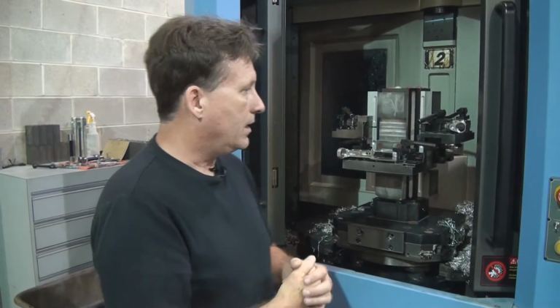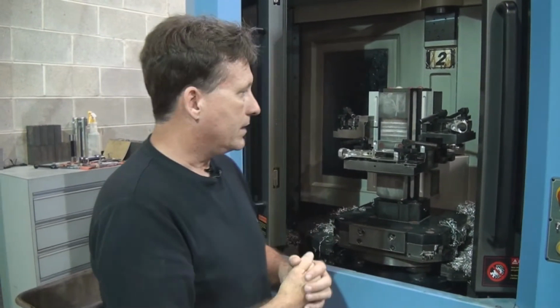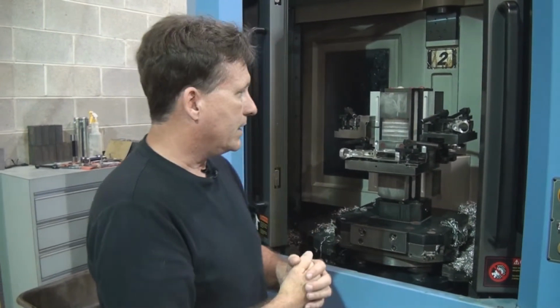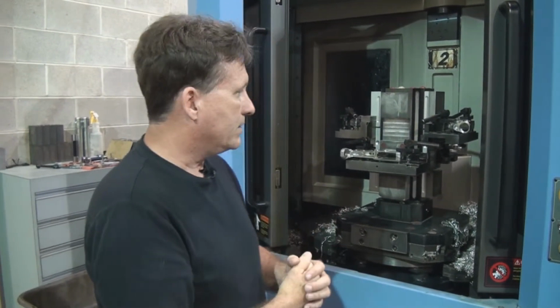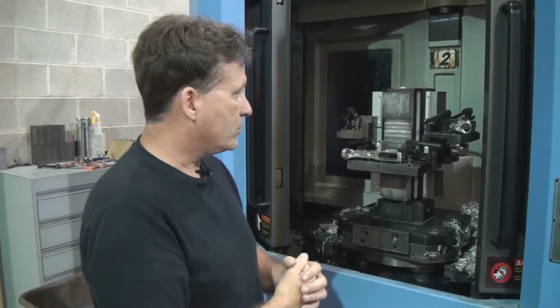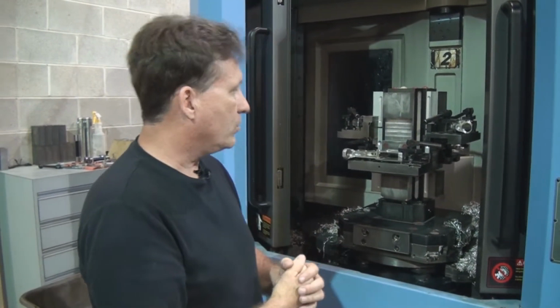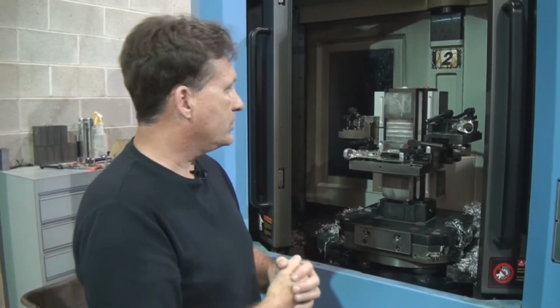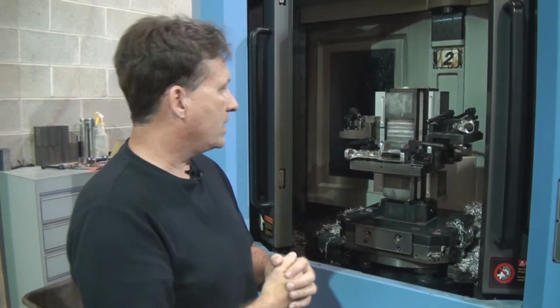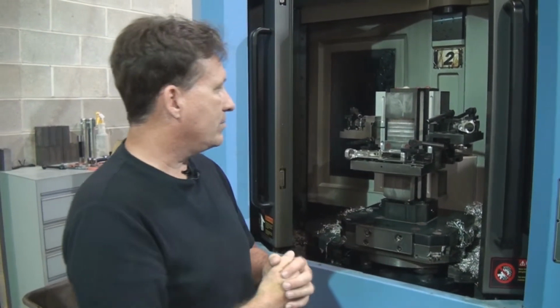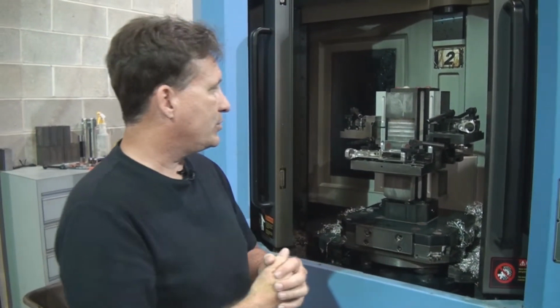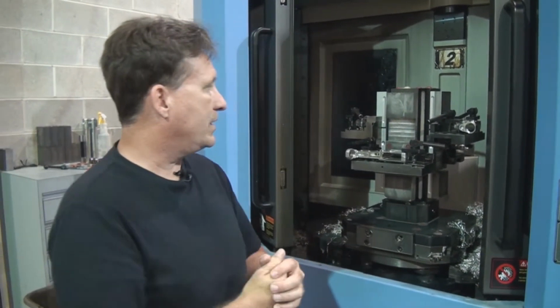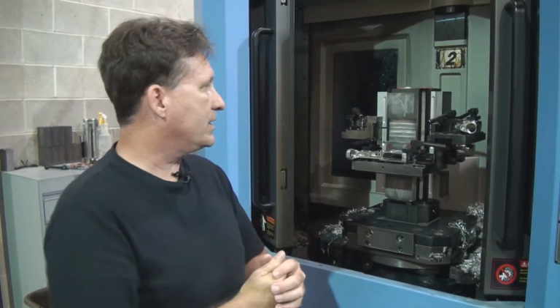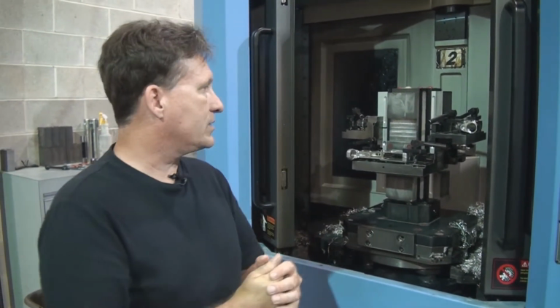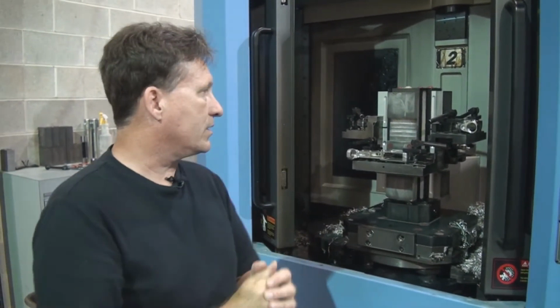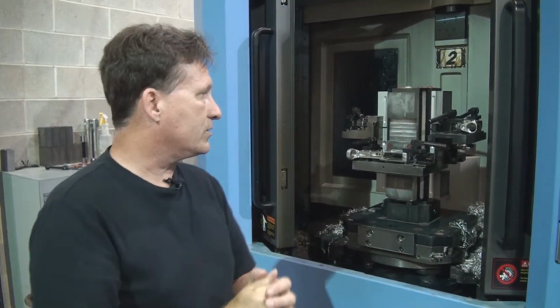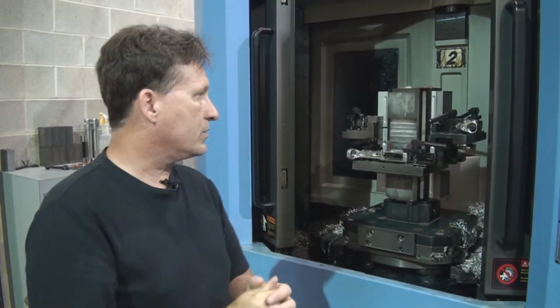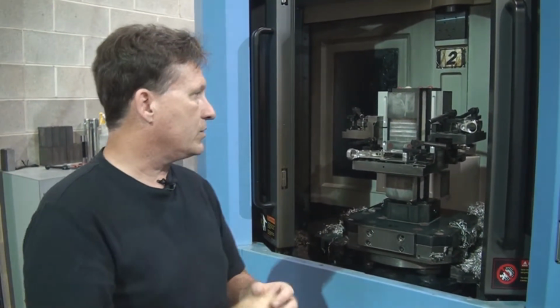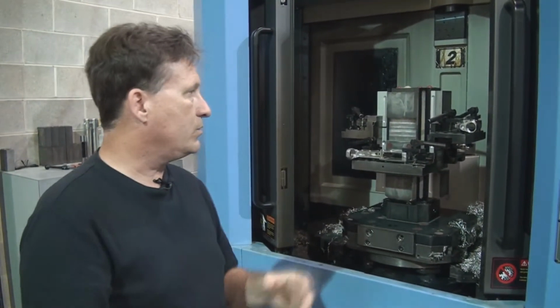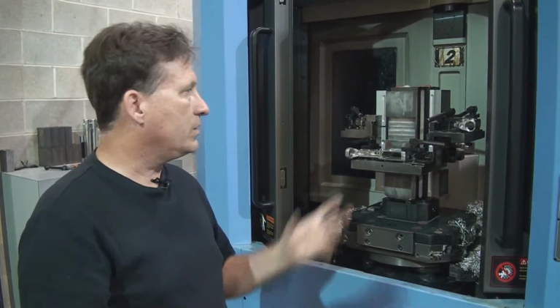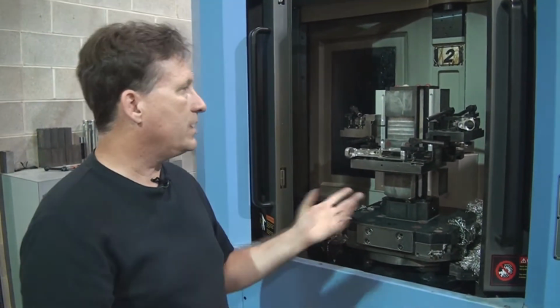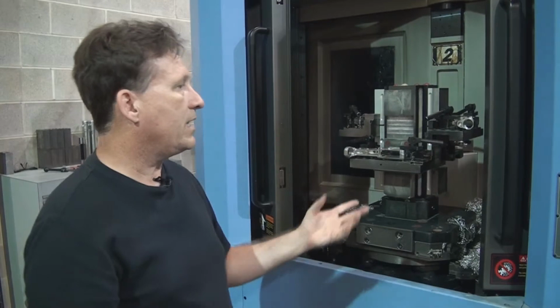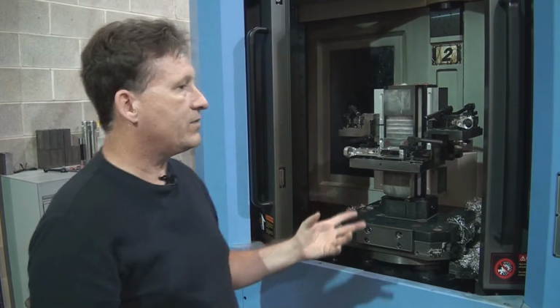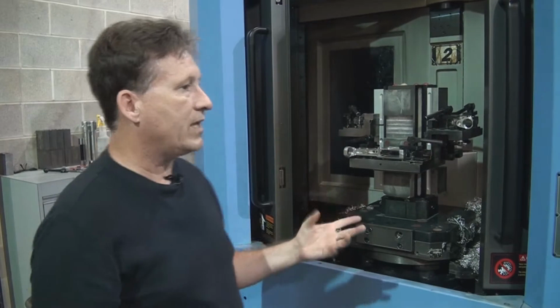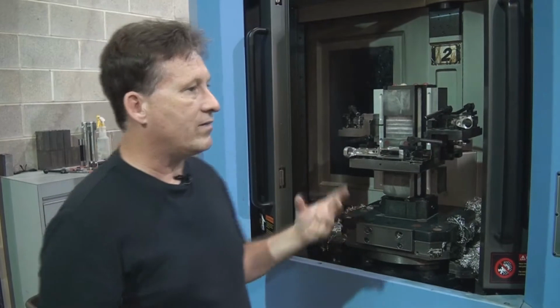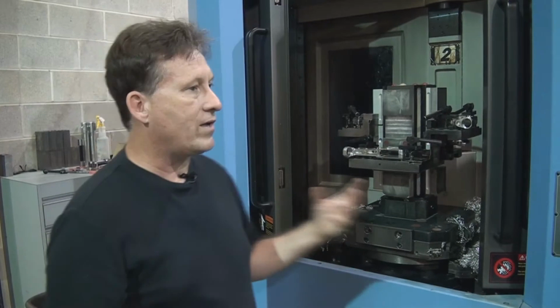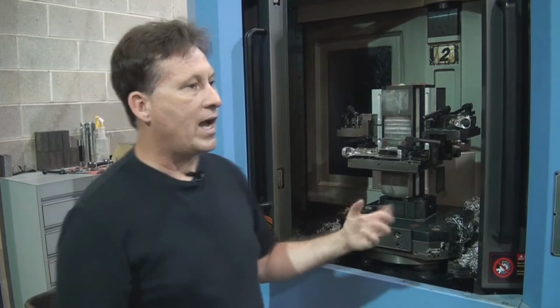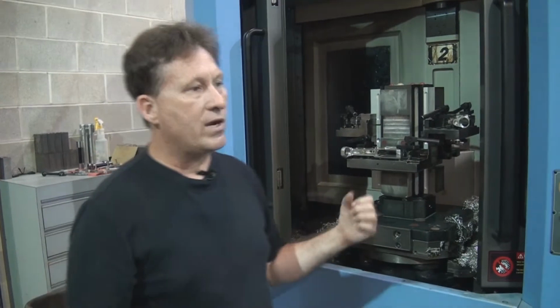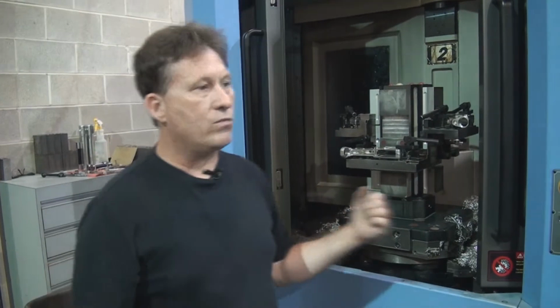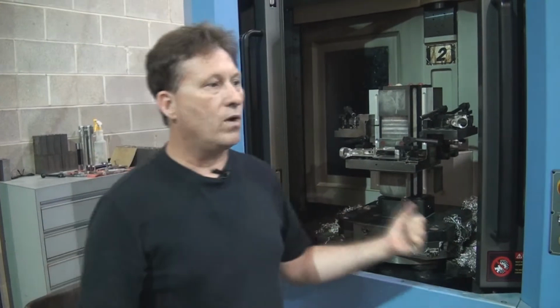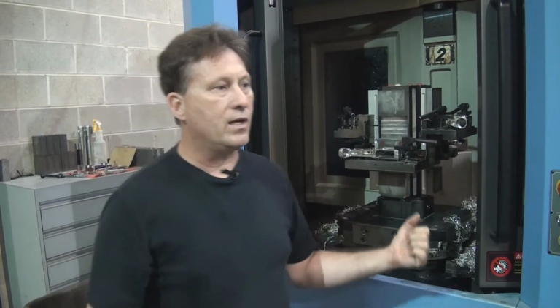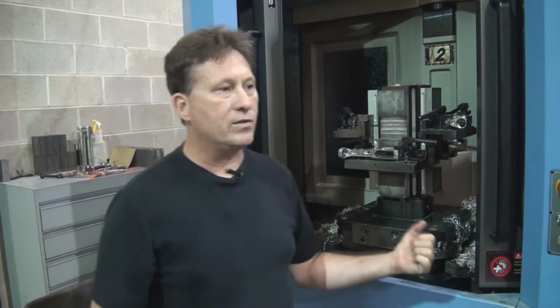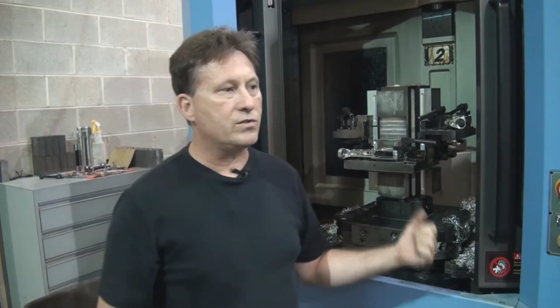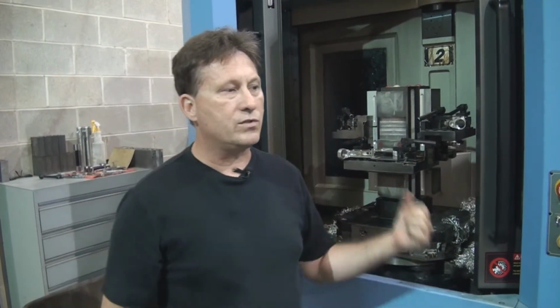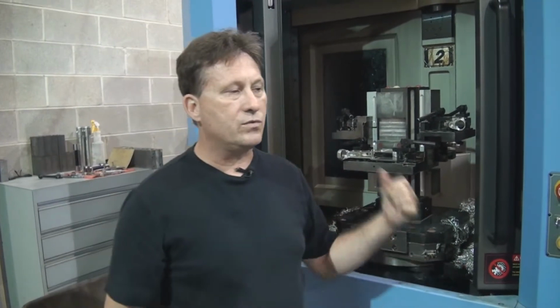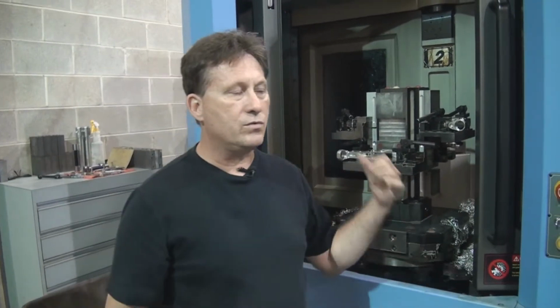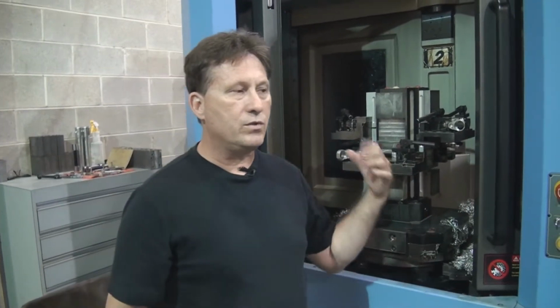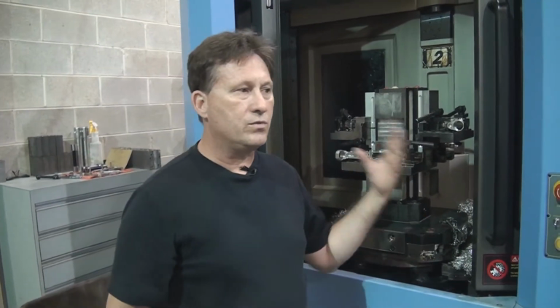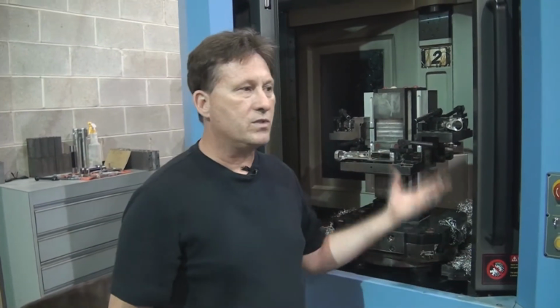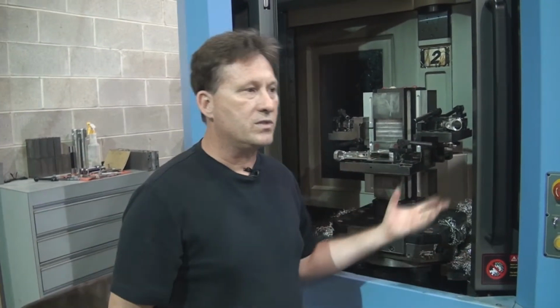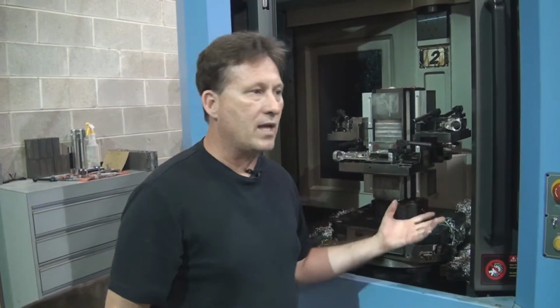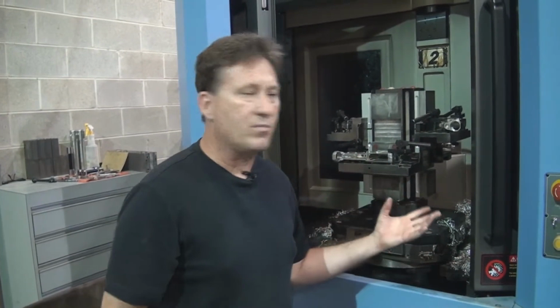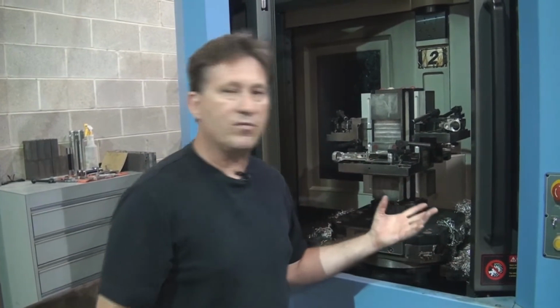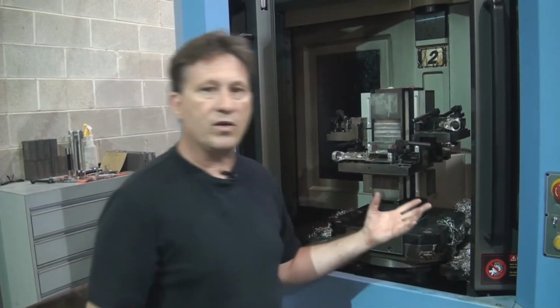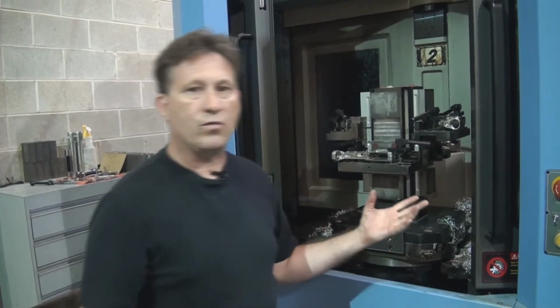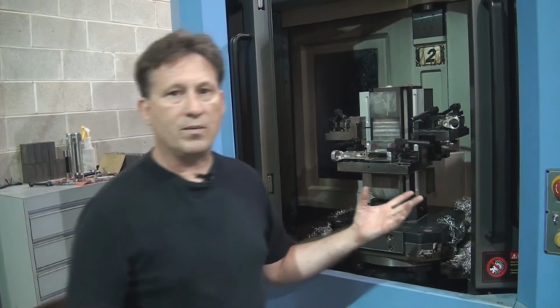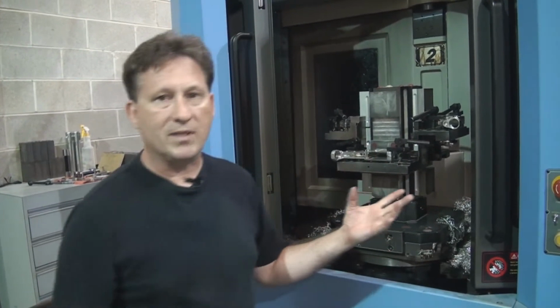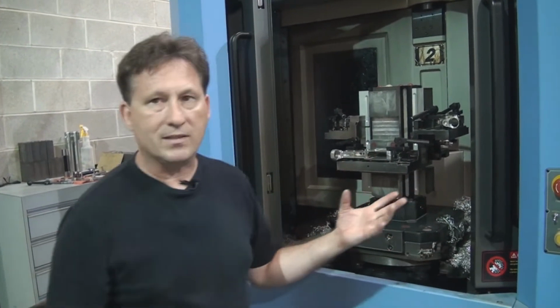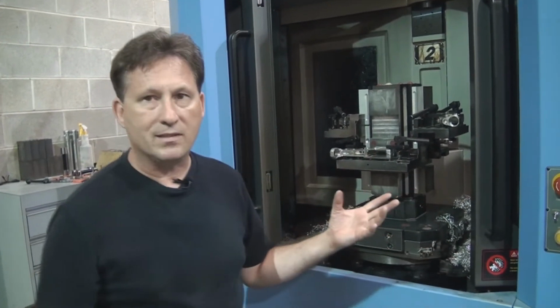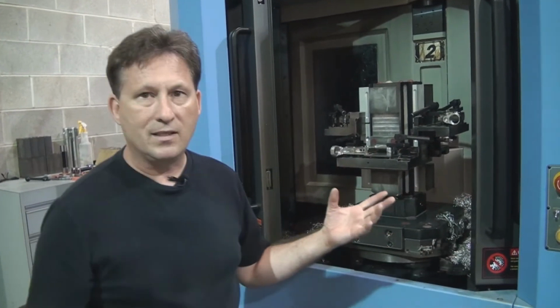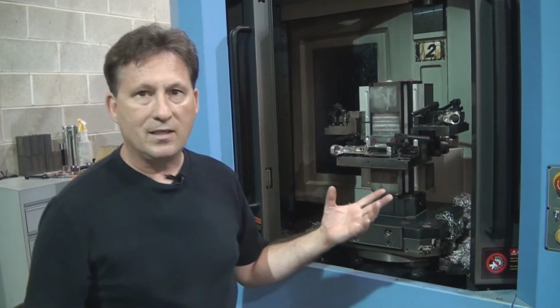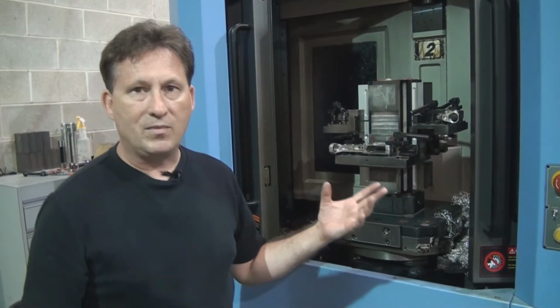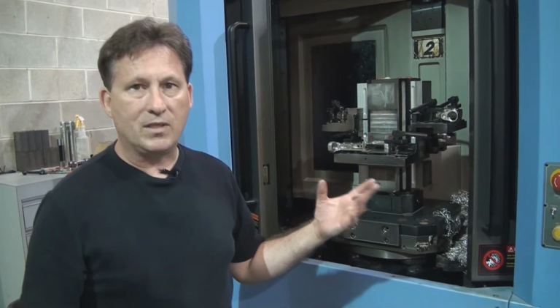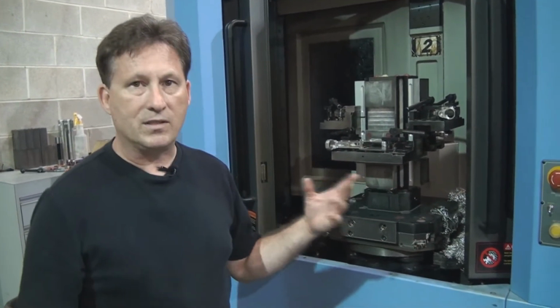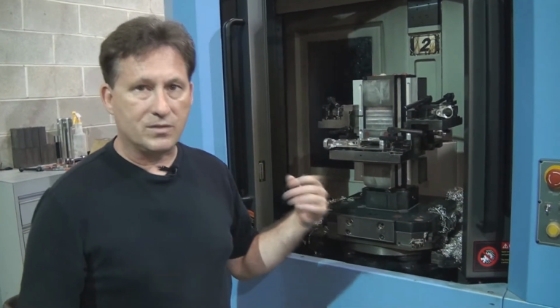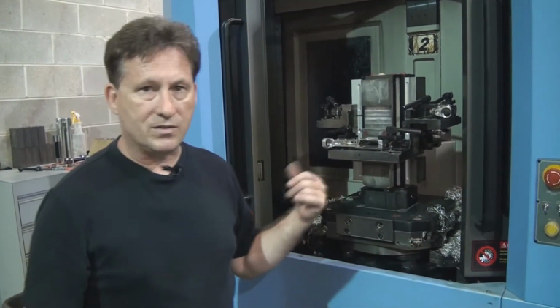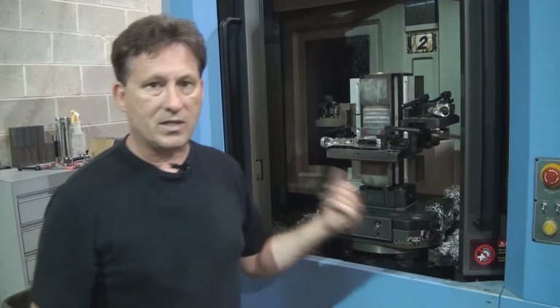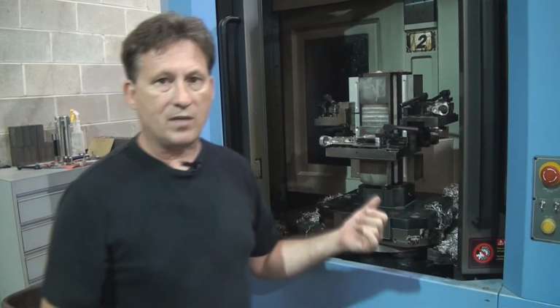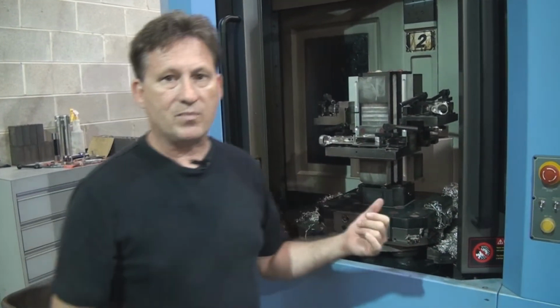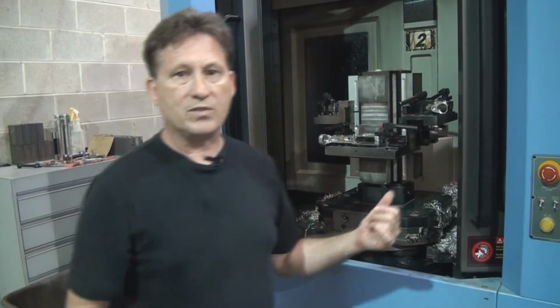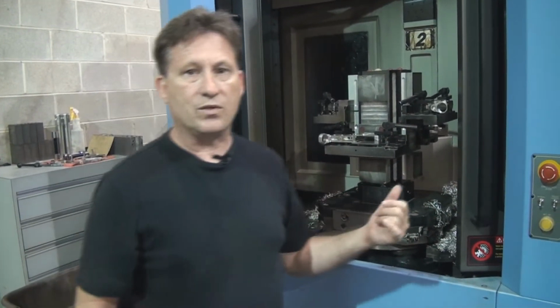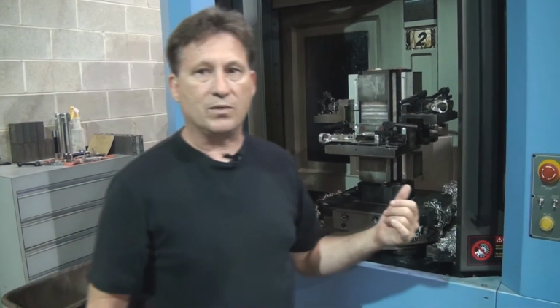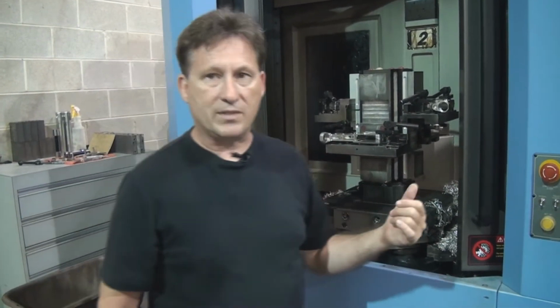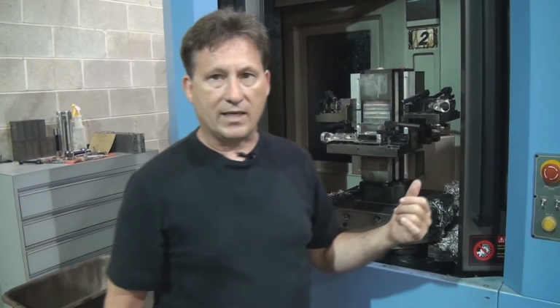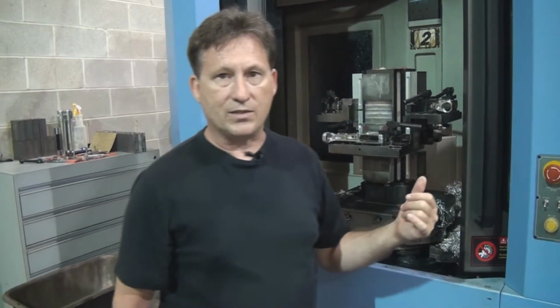Again, this is a horizontal machining center, so you really have to have high runs to use this type of equipment because the setup is so intense.